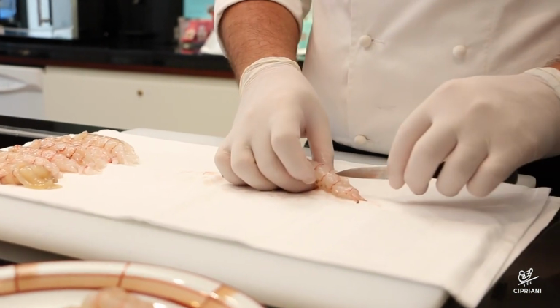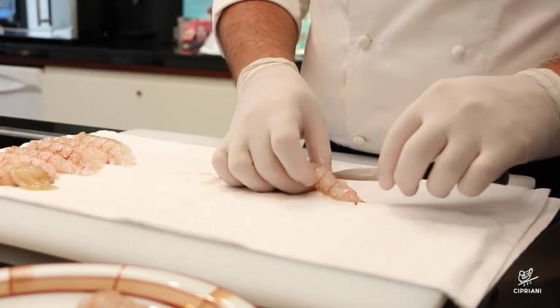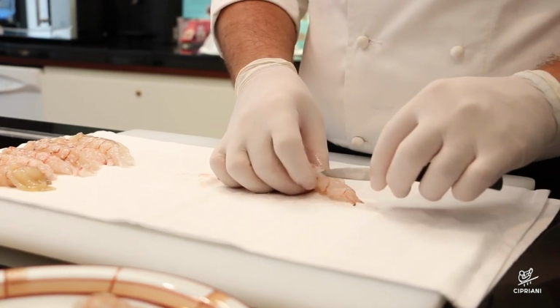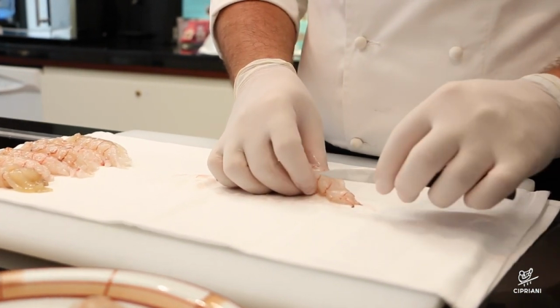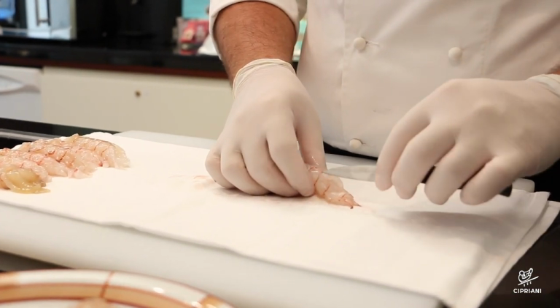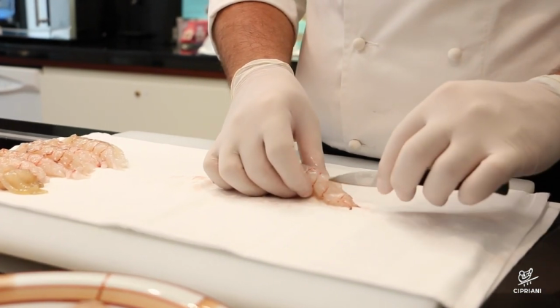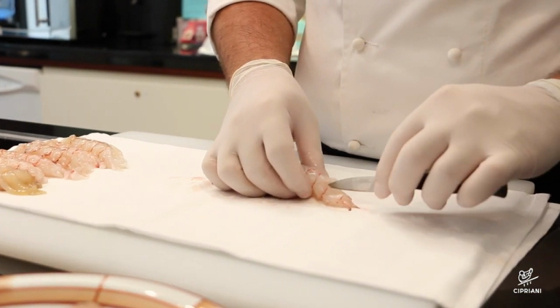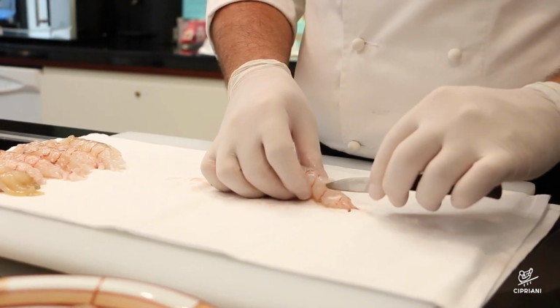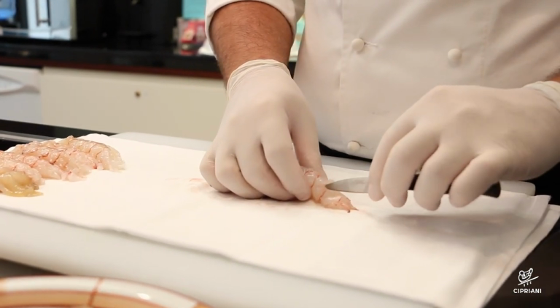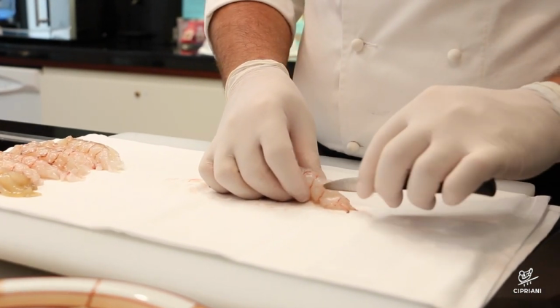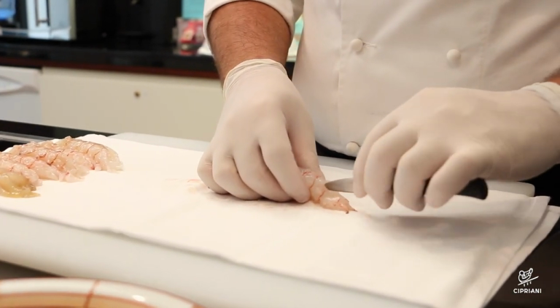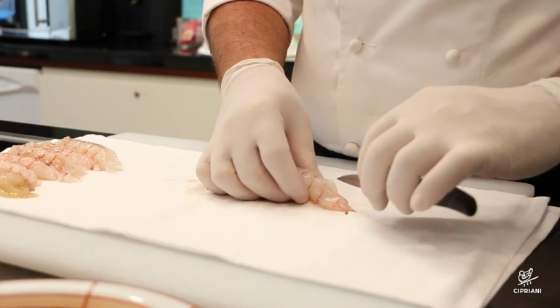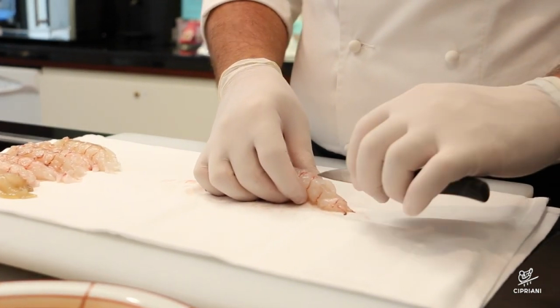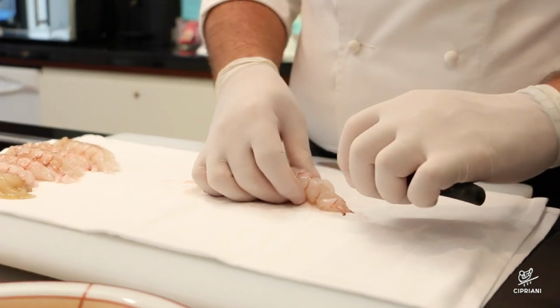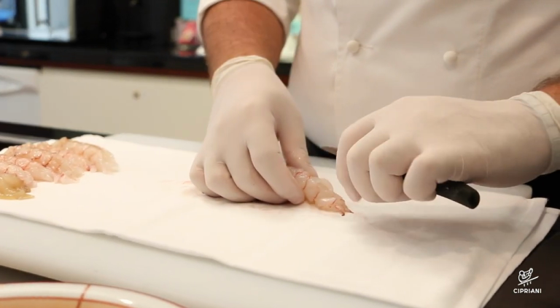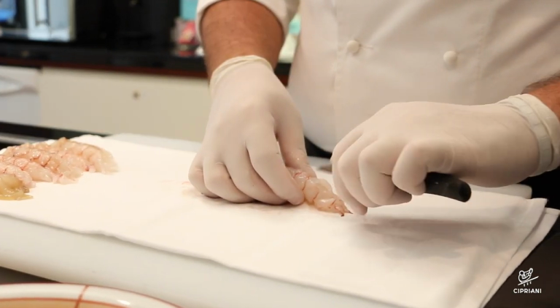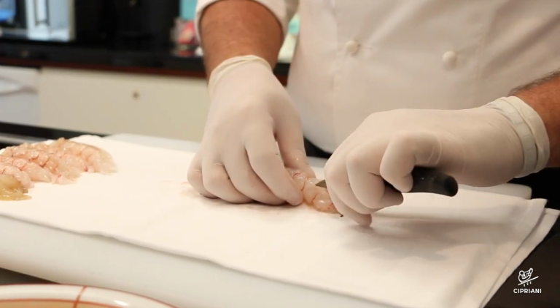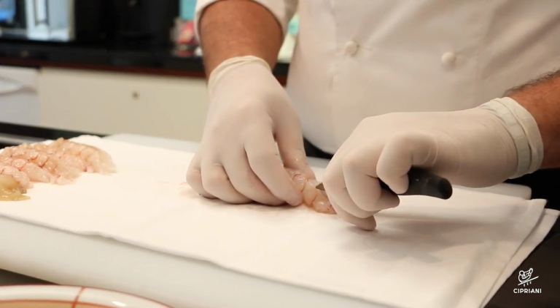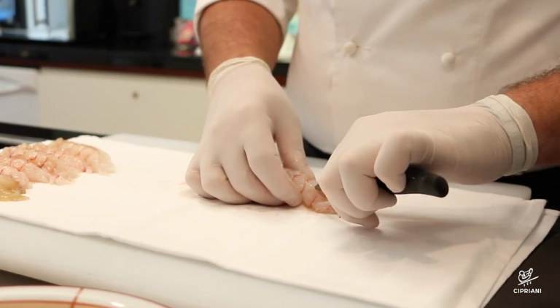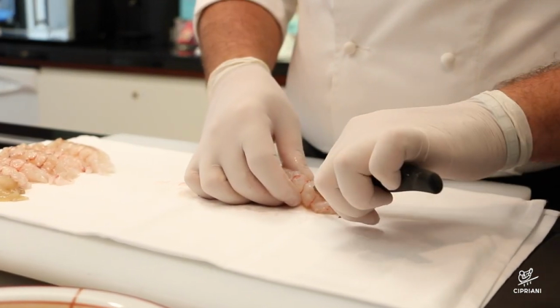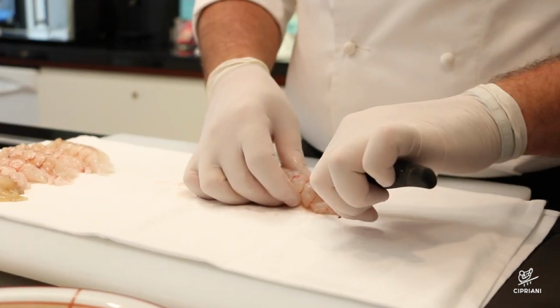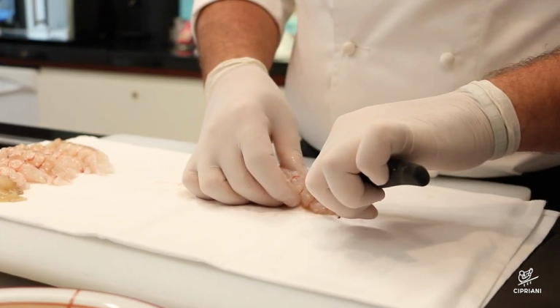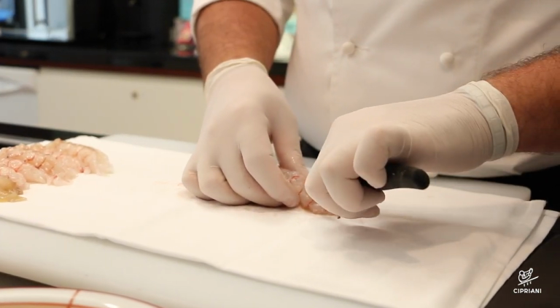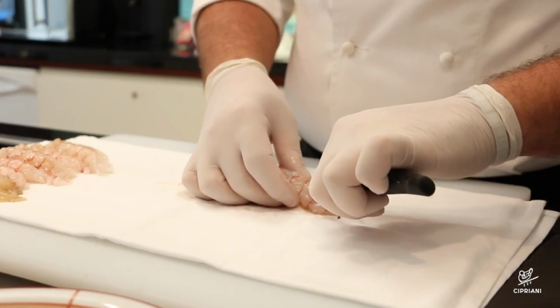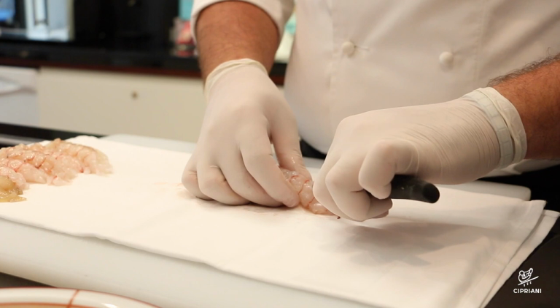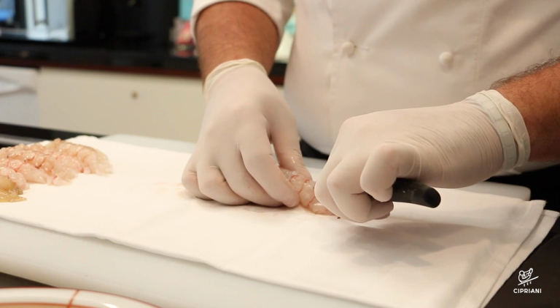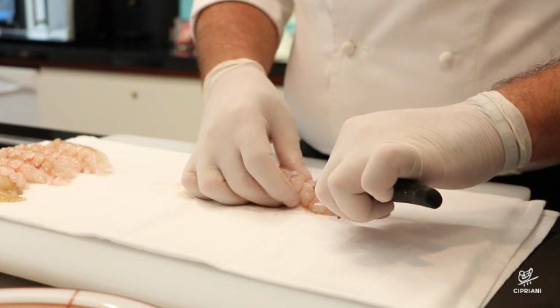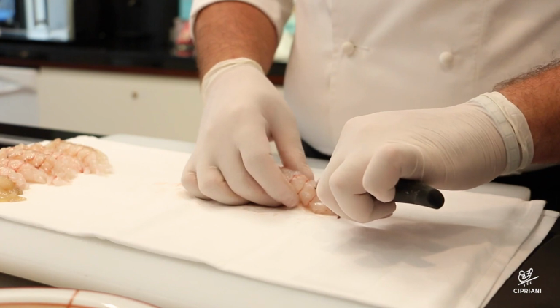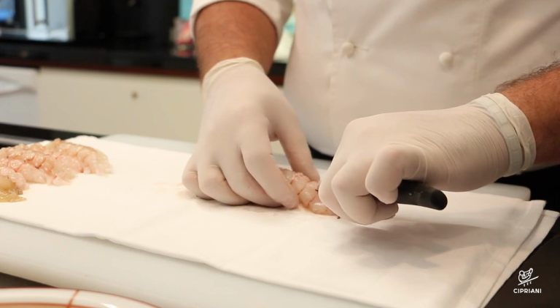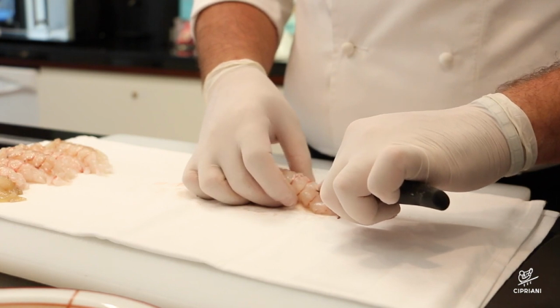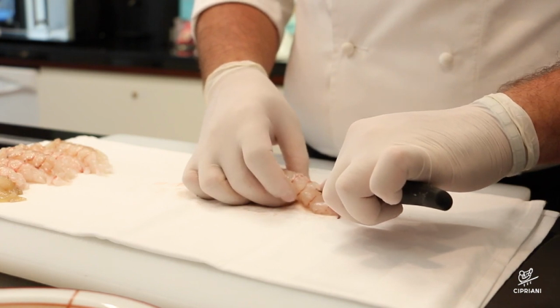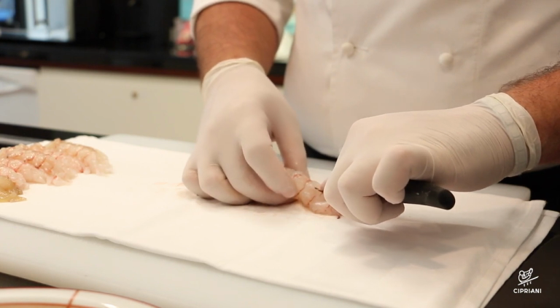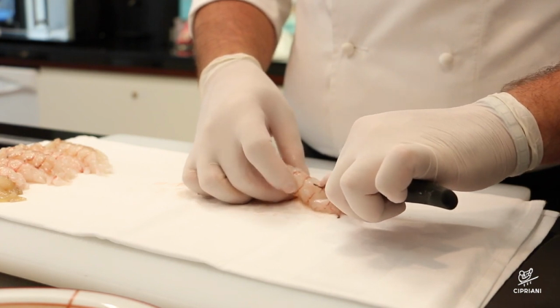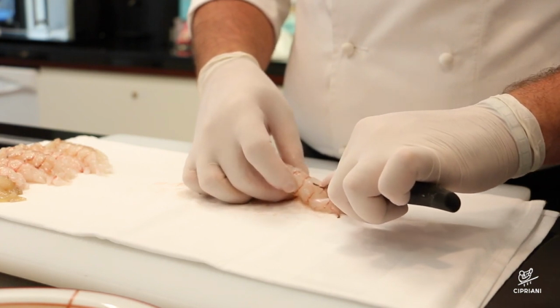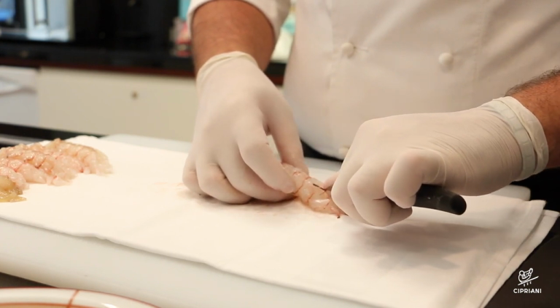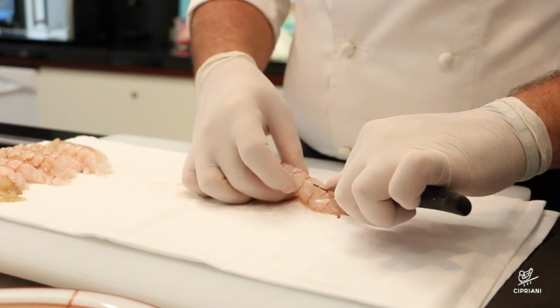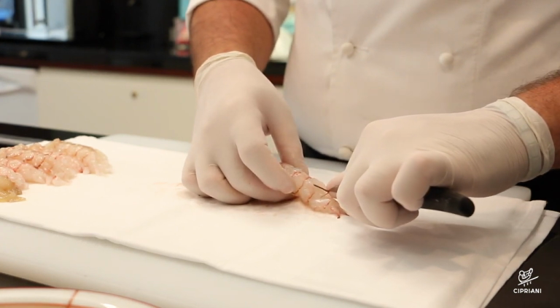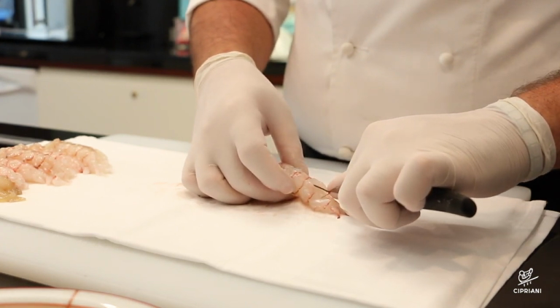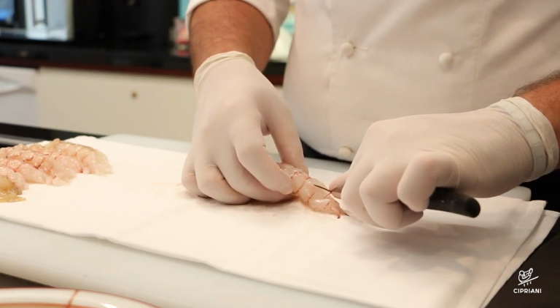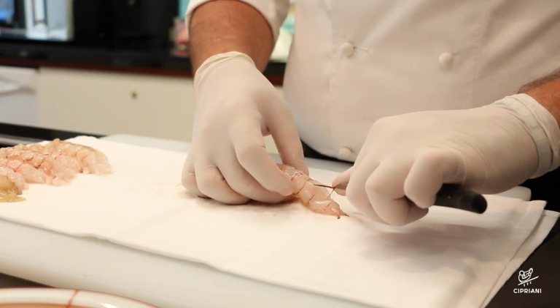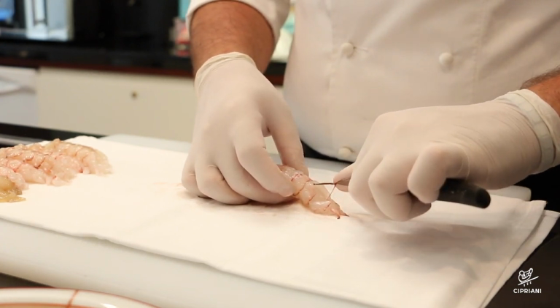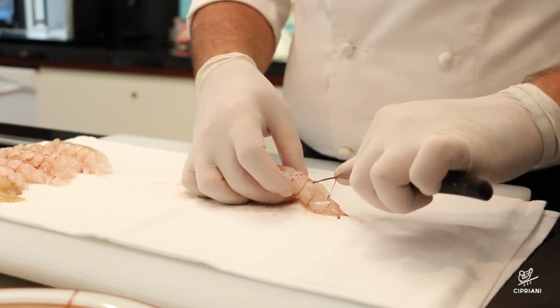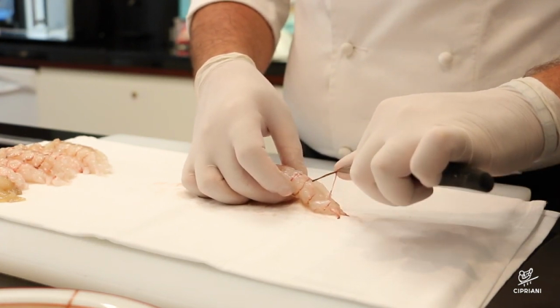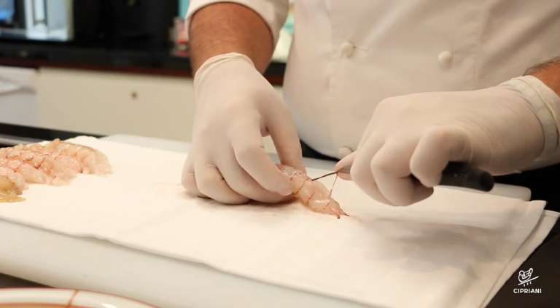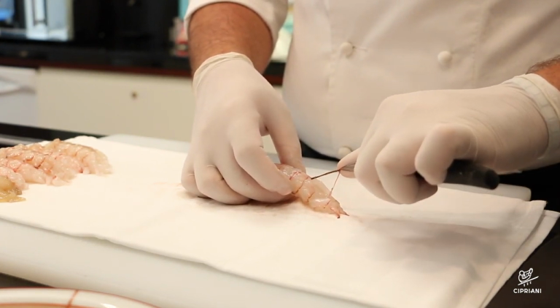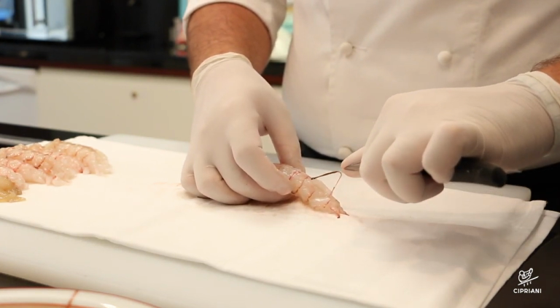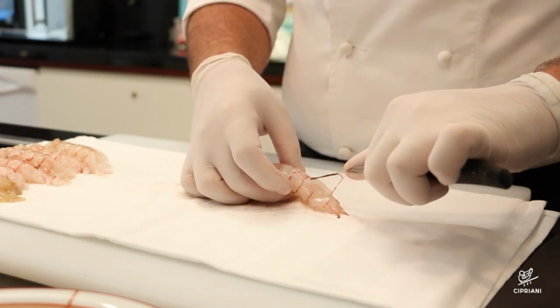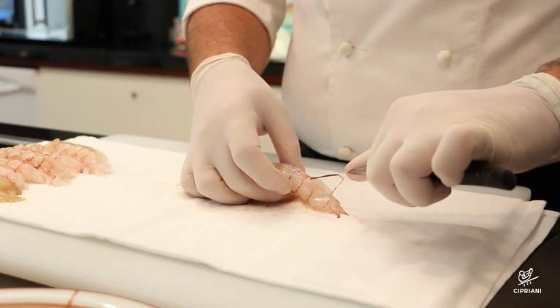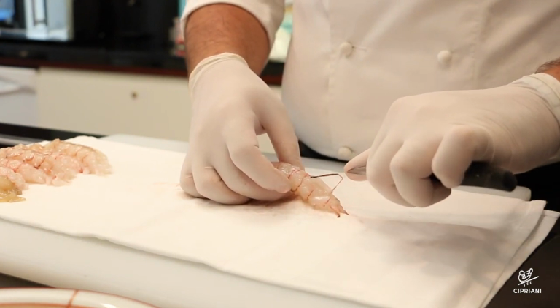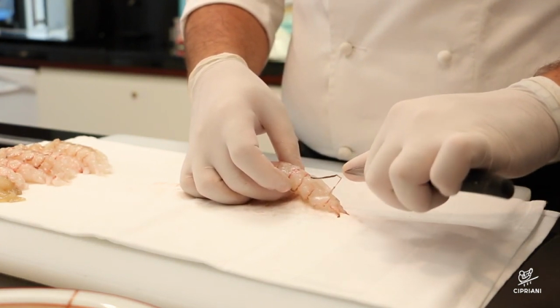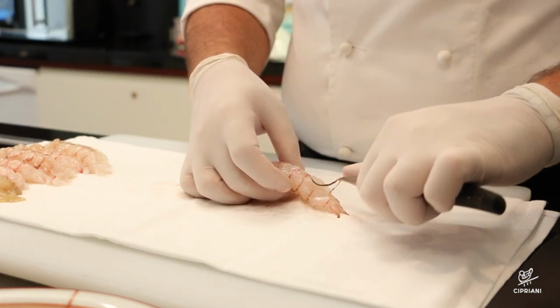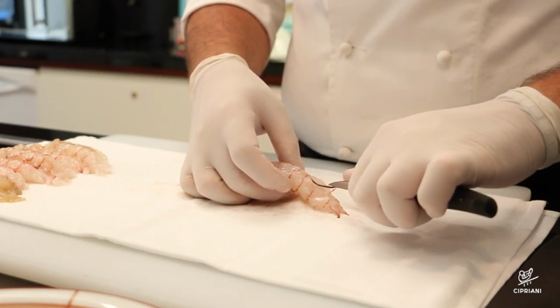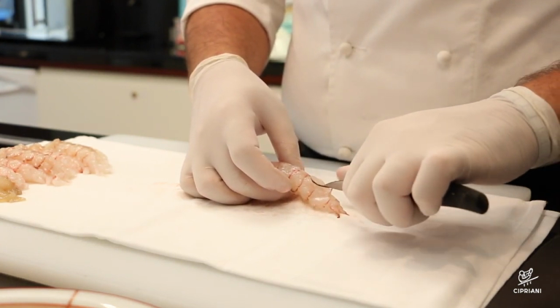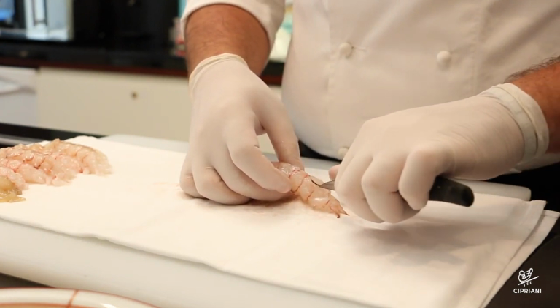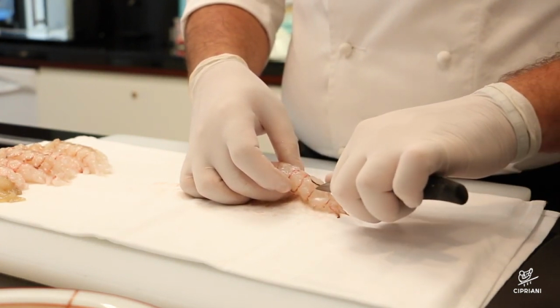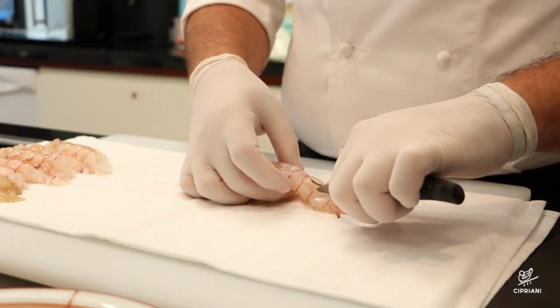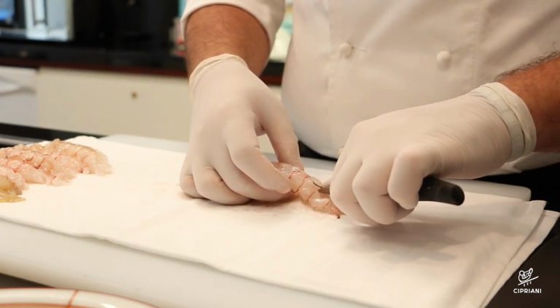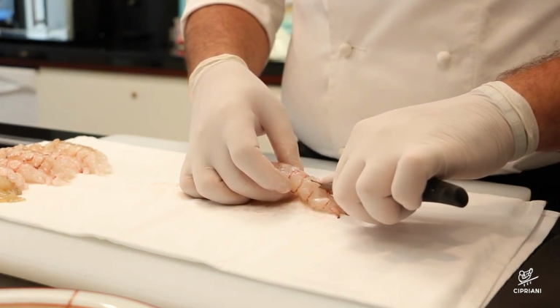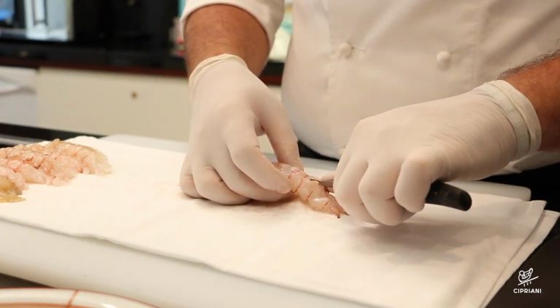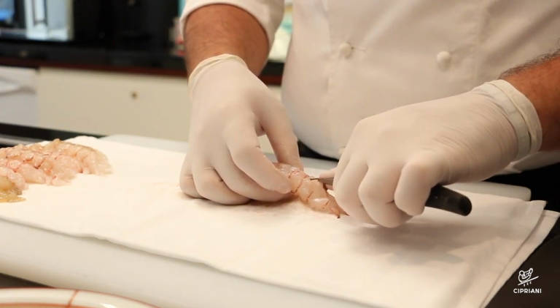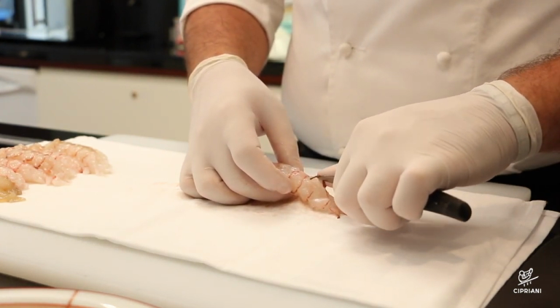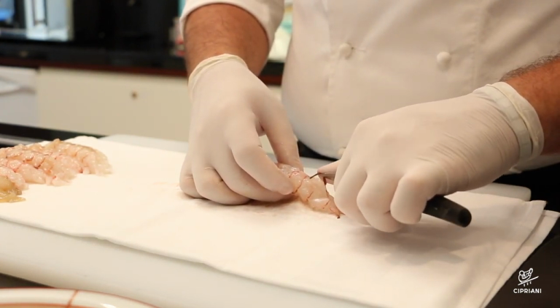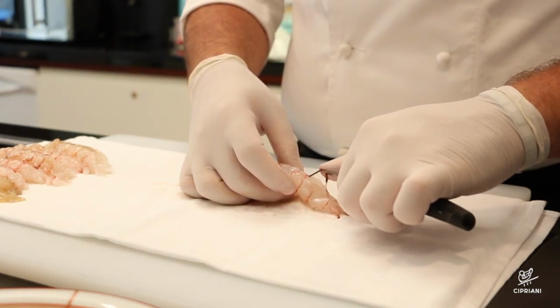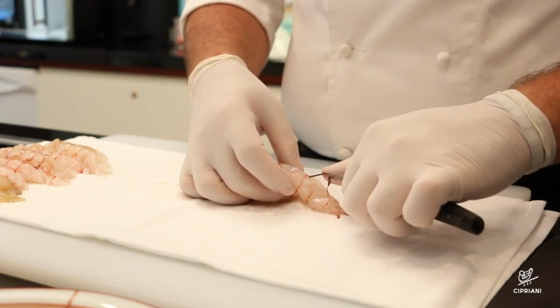We continue with a delicate step: making a gentle cut, opening them slightly and removing the internal vein.